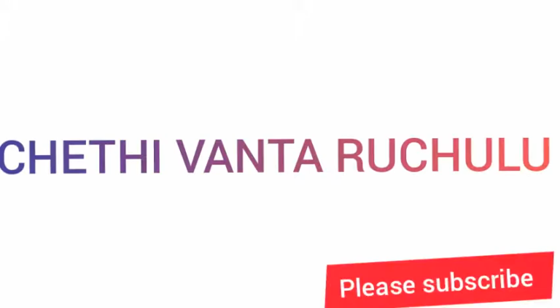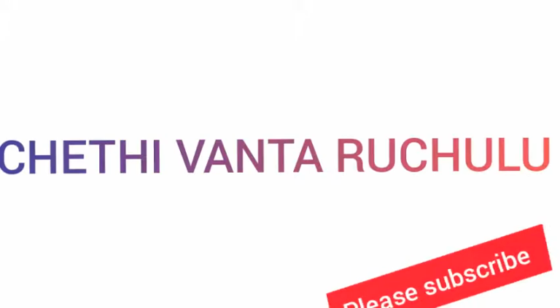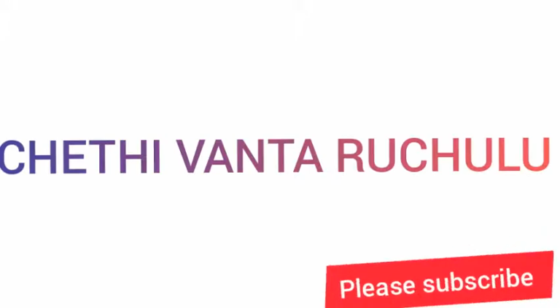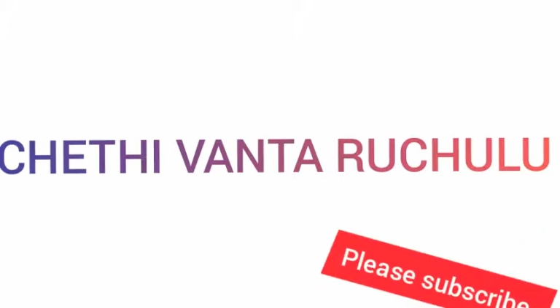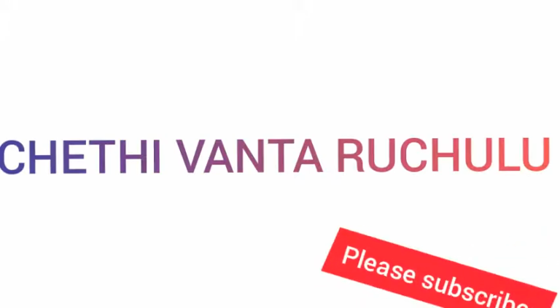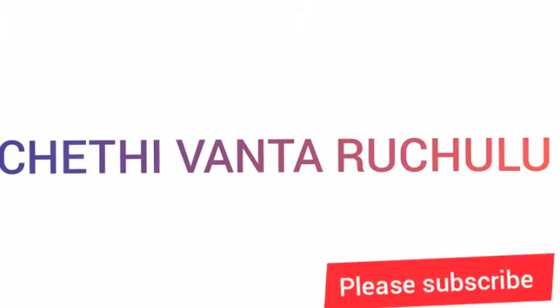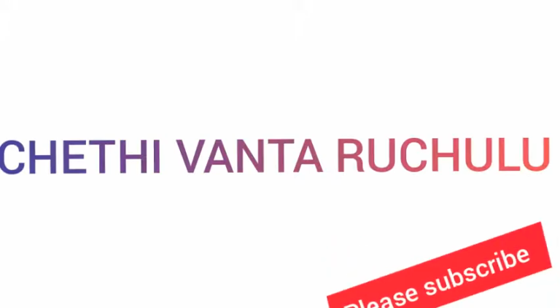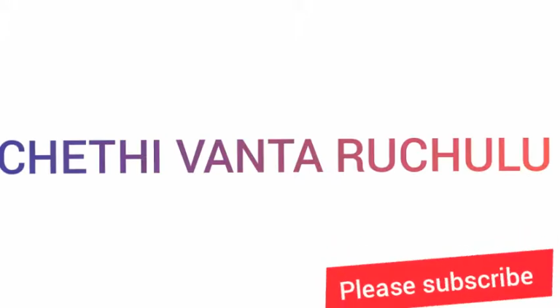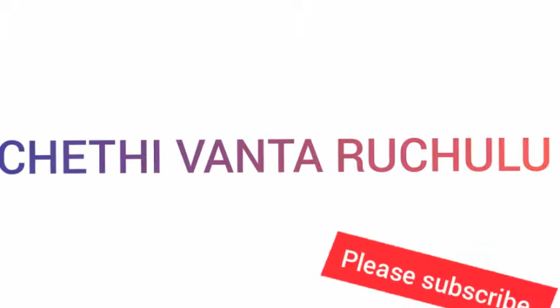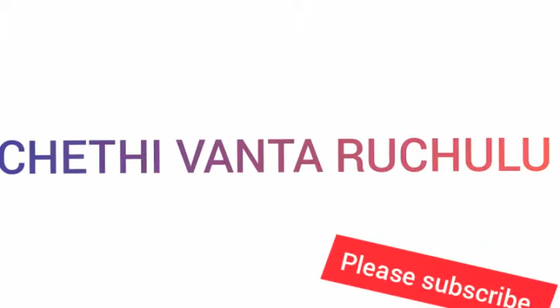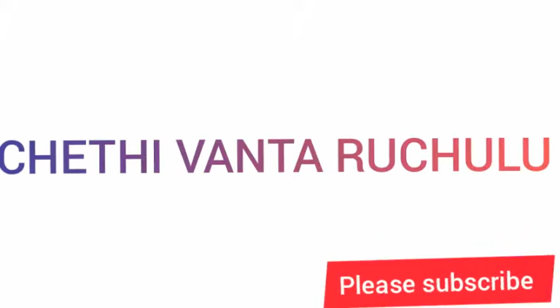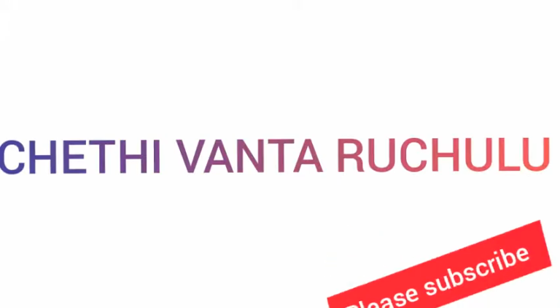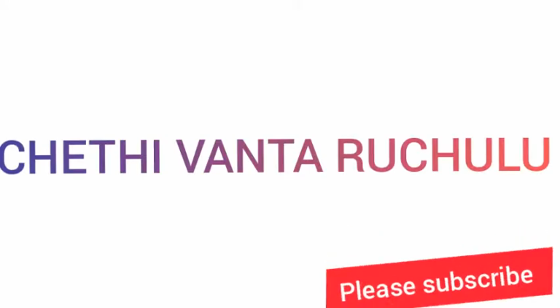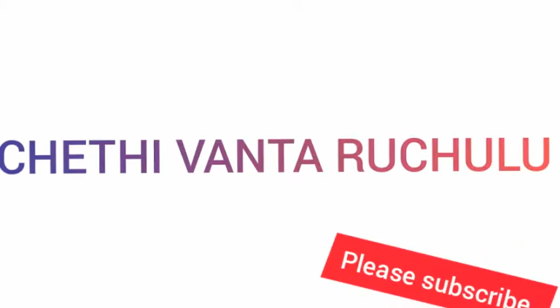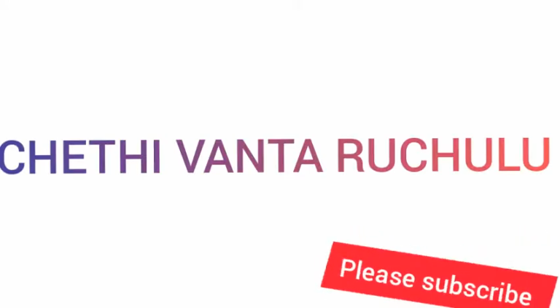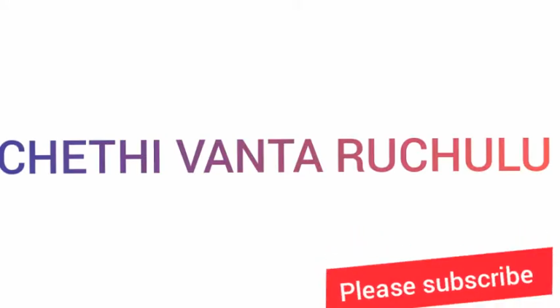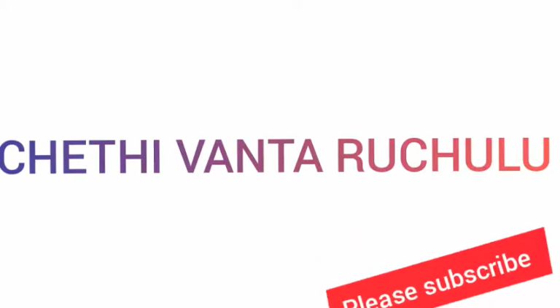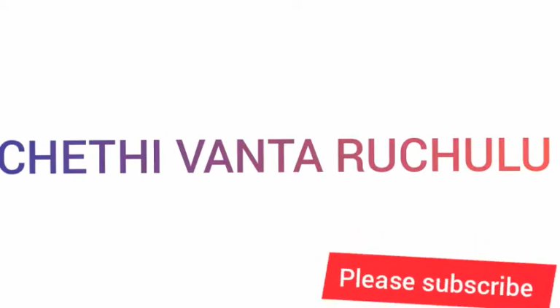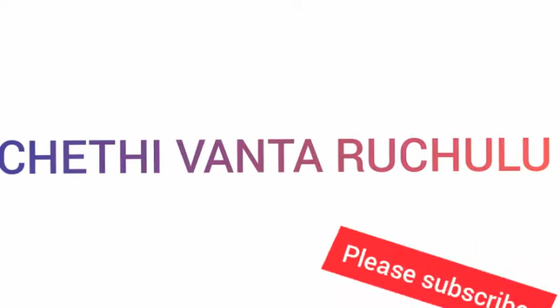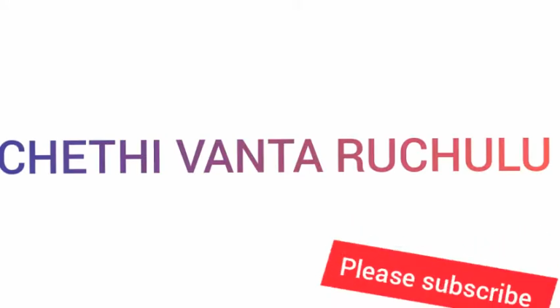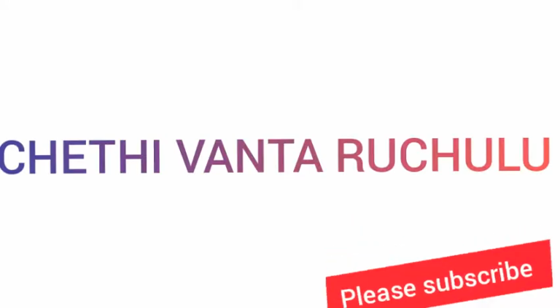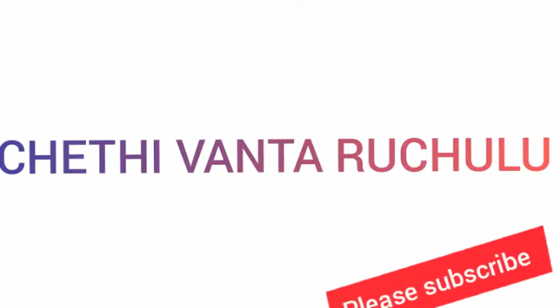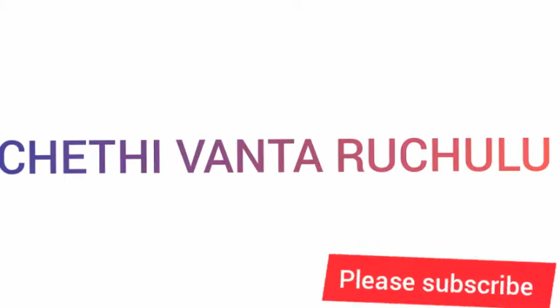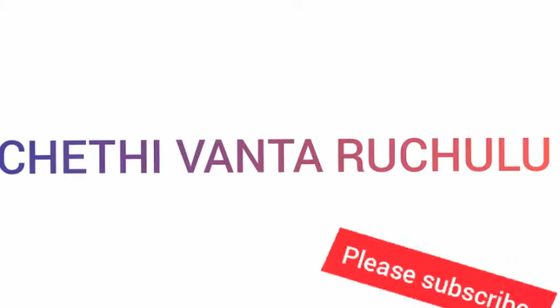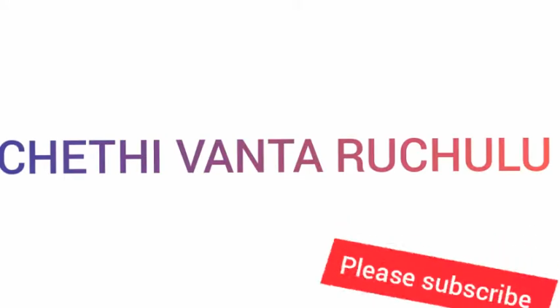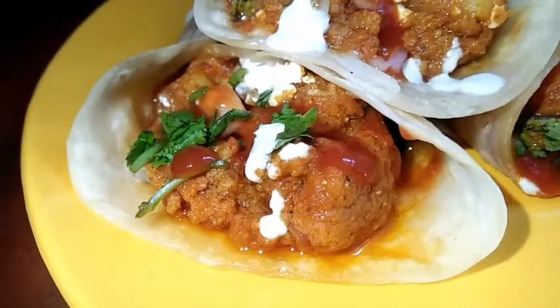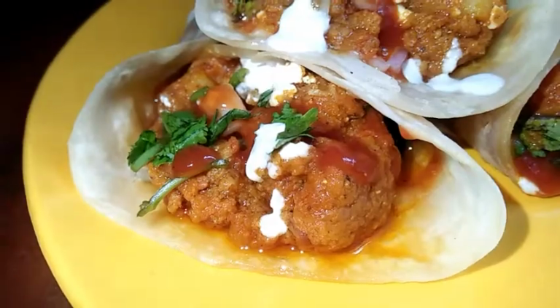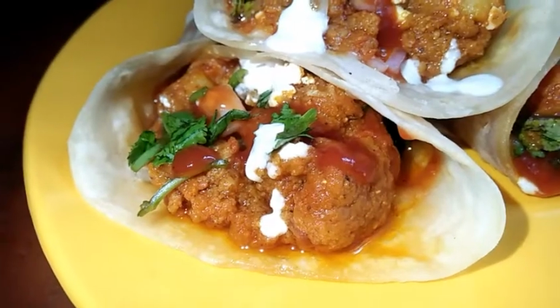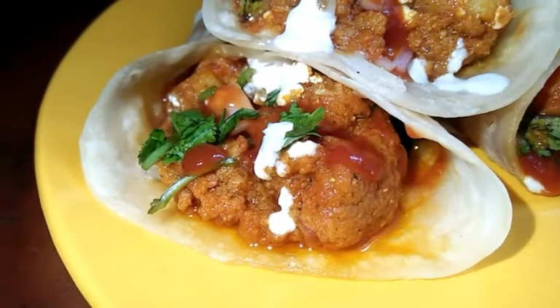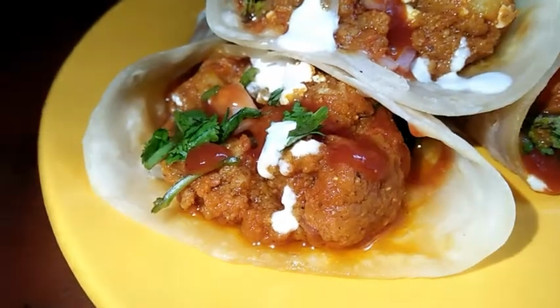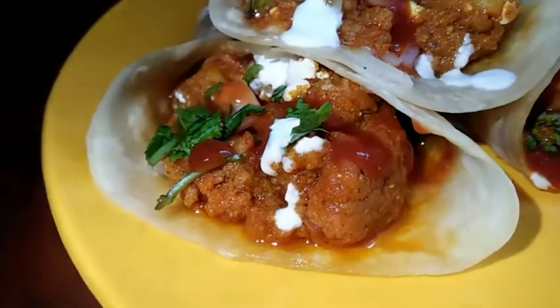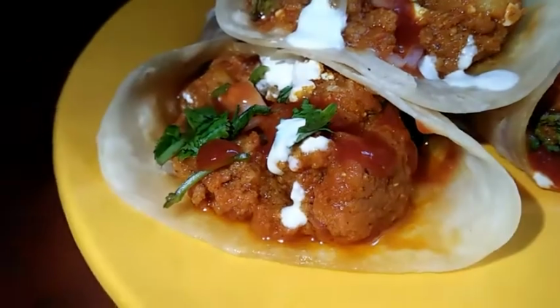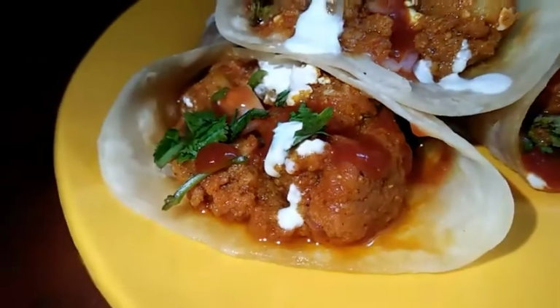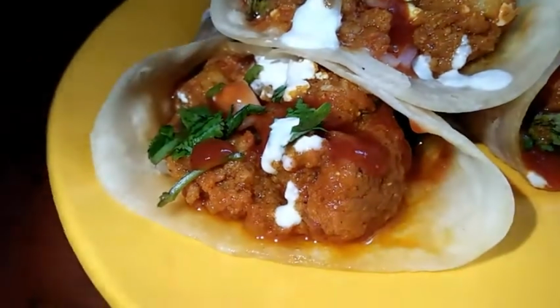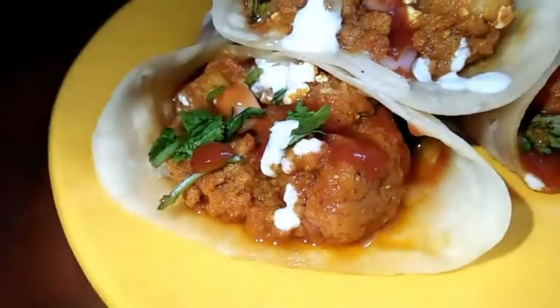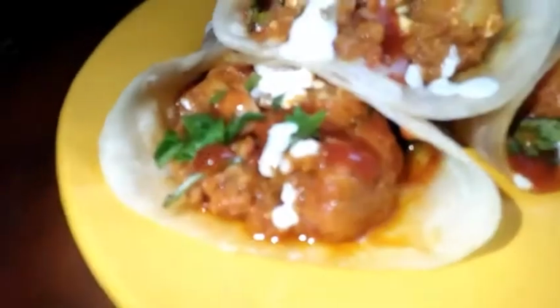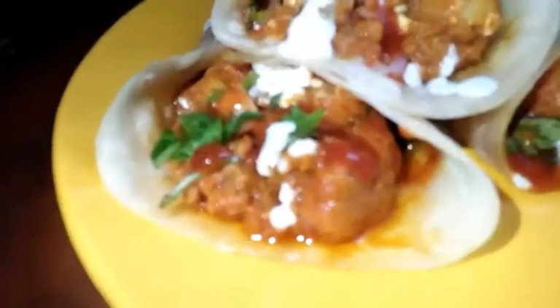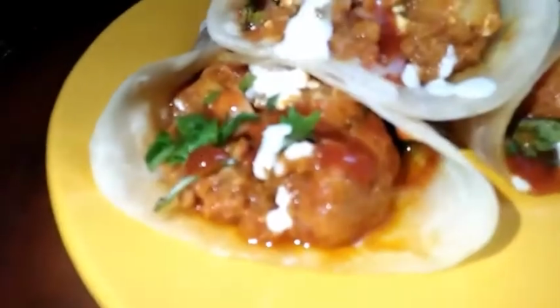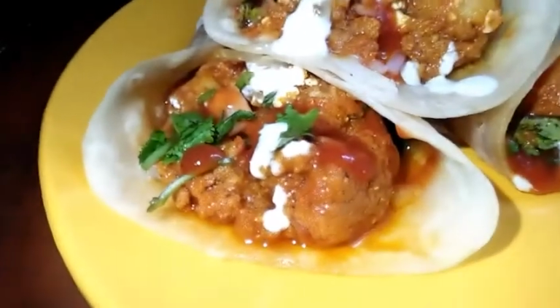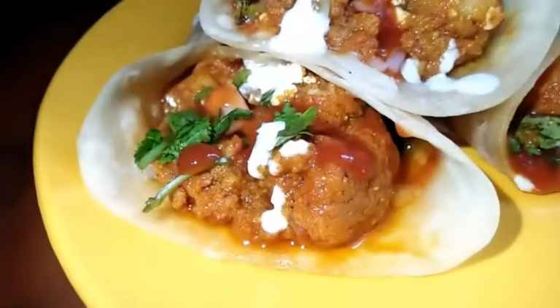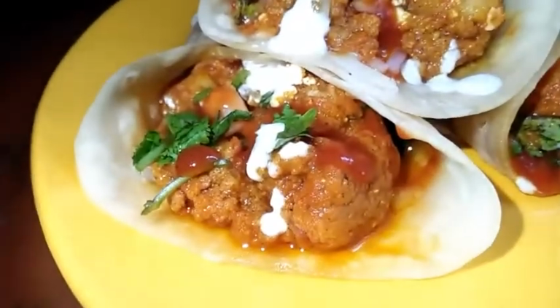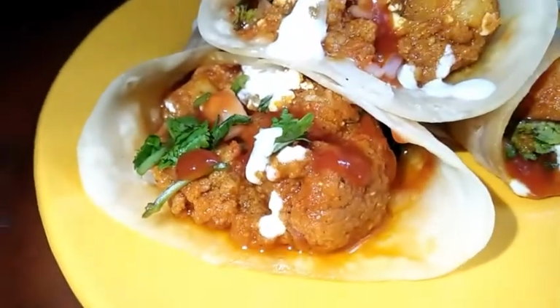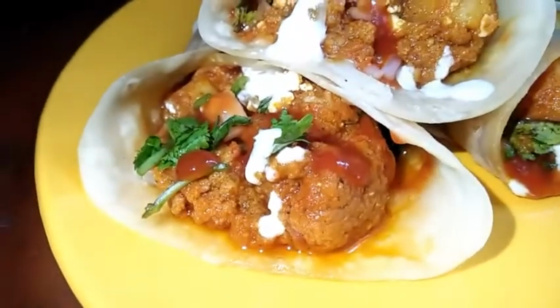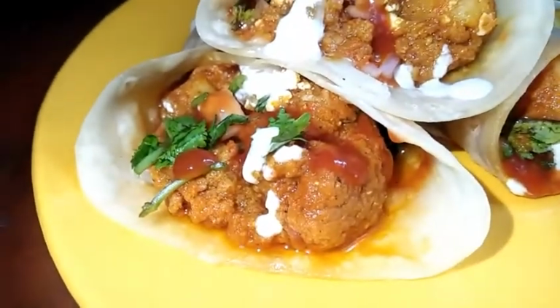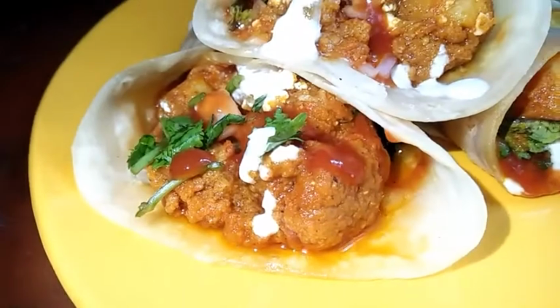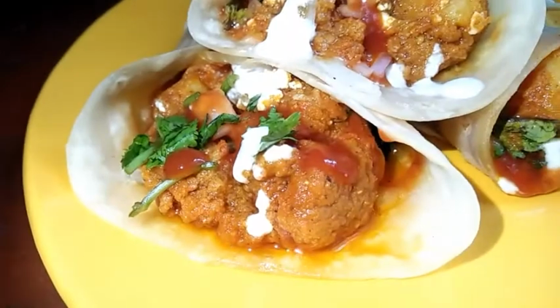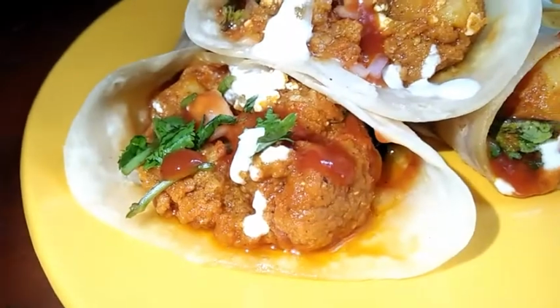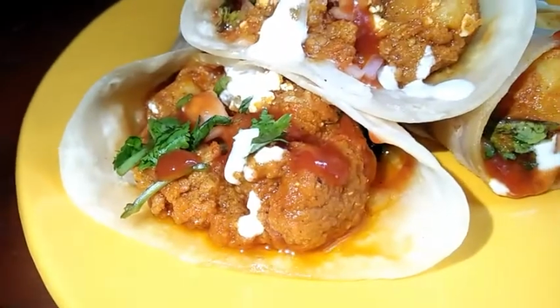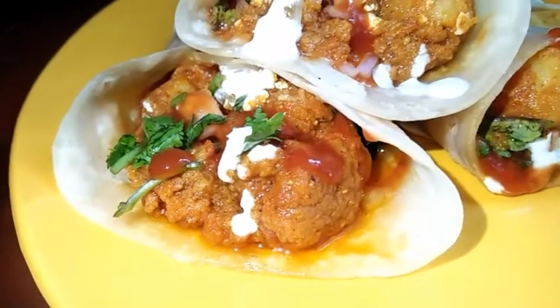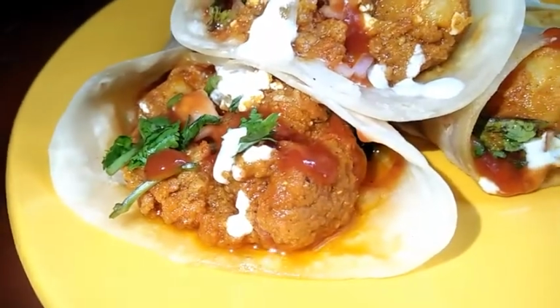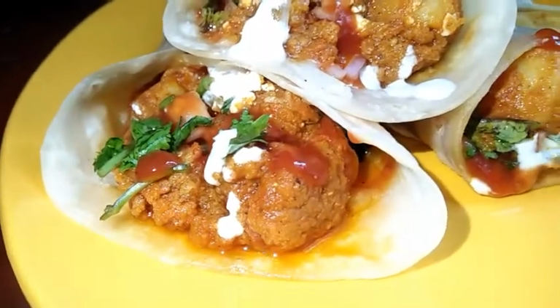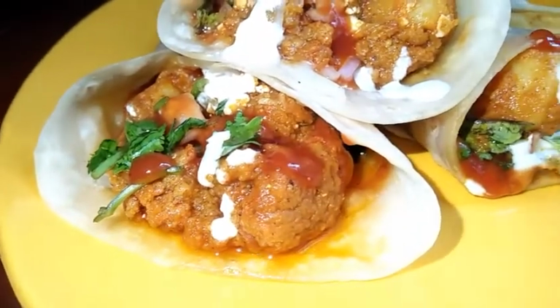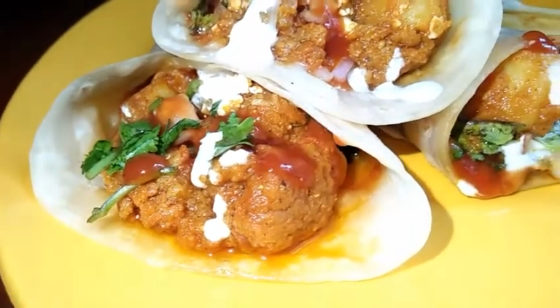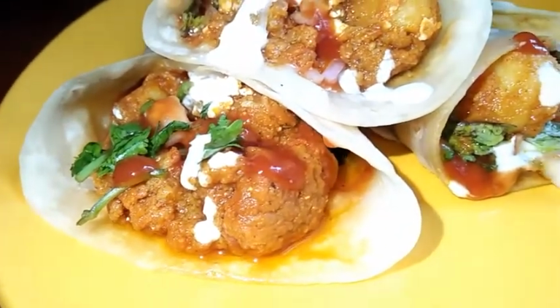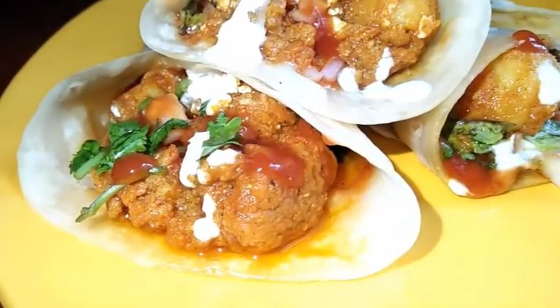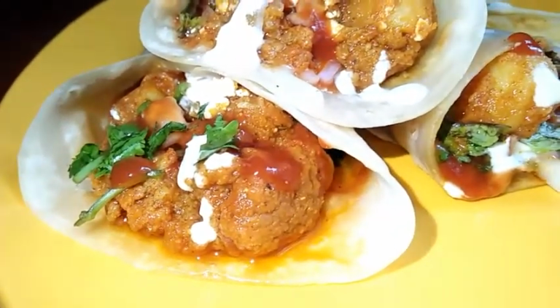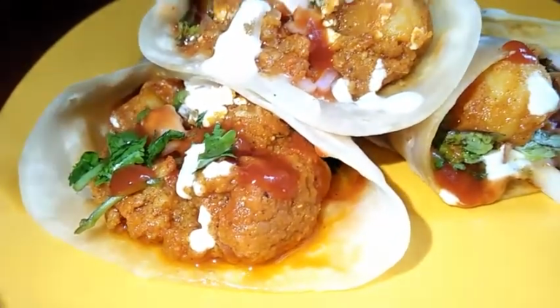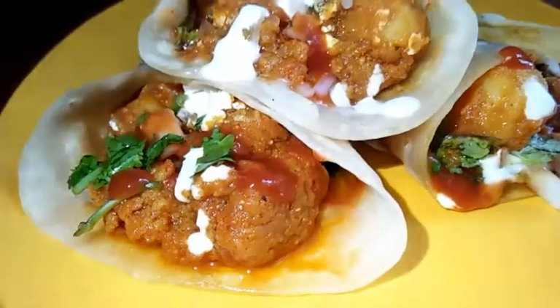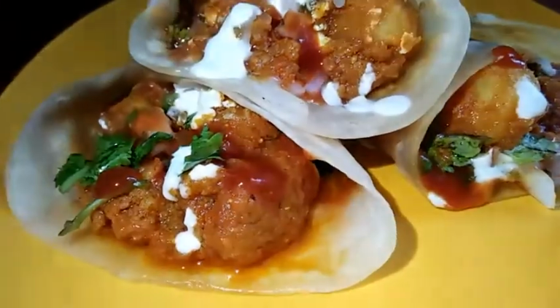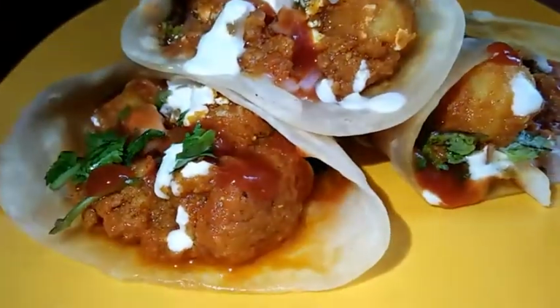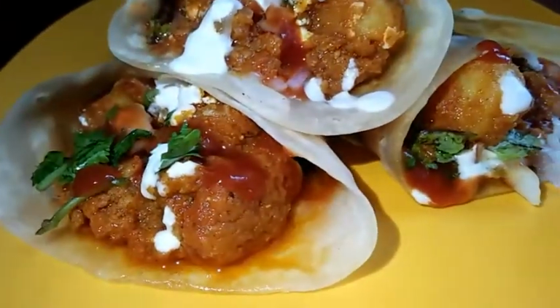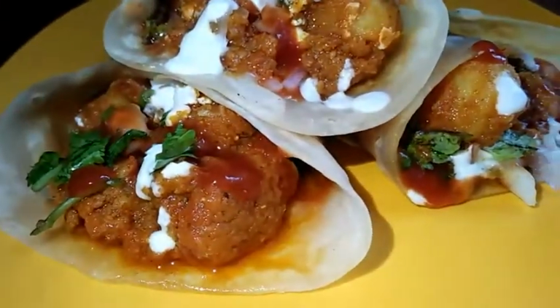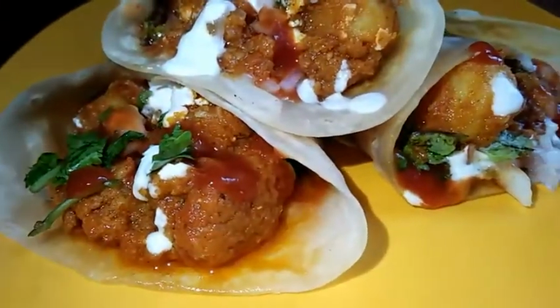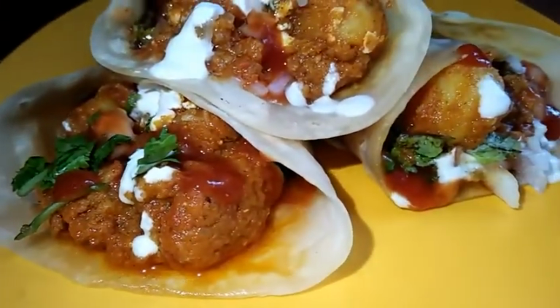This is Vani Selmyn. Welcome to Chedhivantarajaloo. Today's recipe is Potato Frankie.